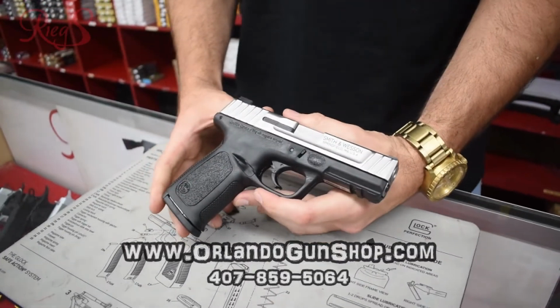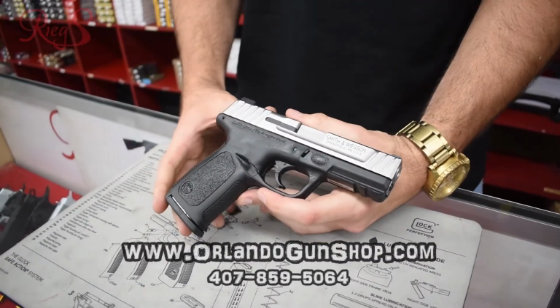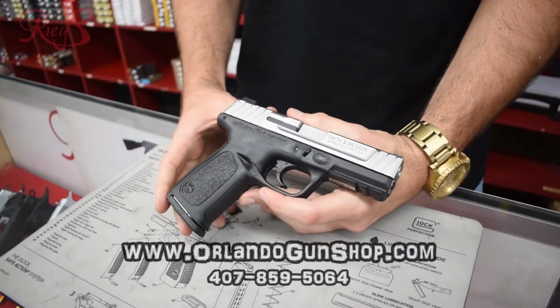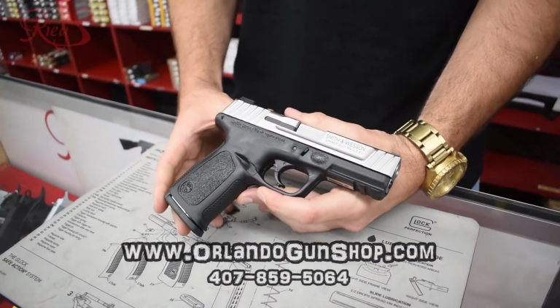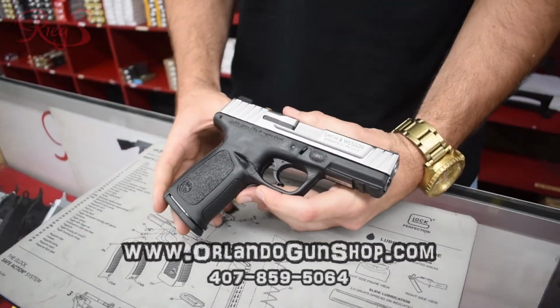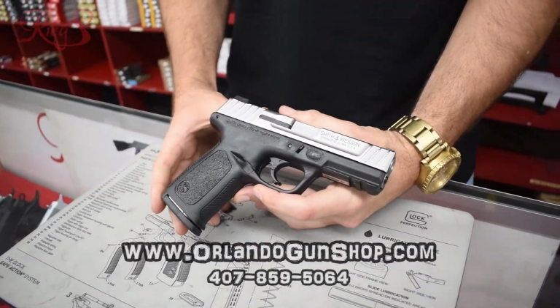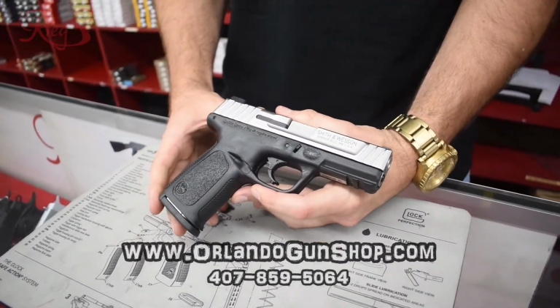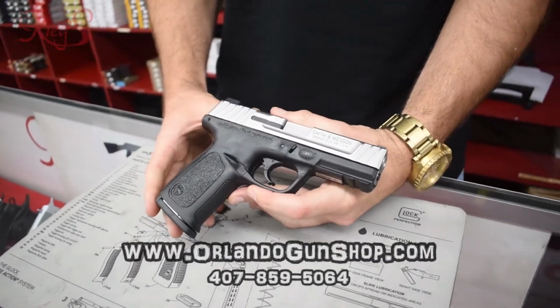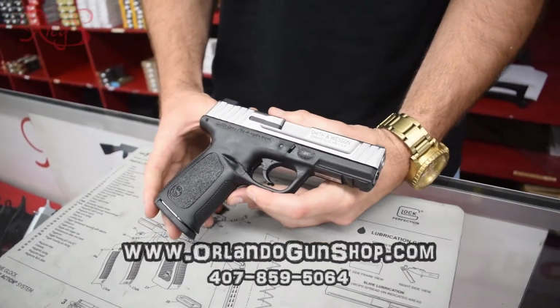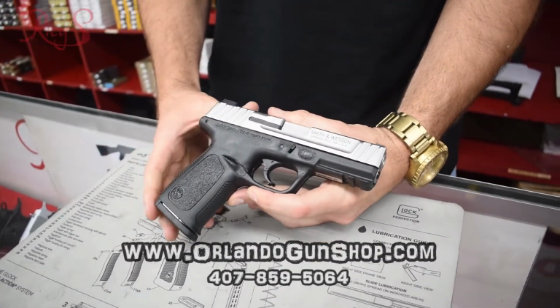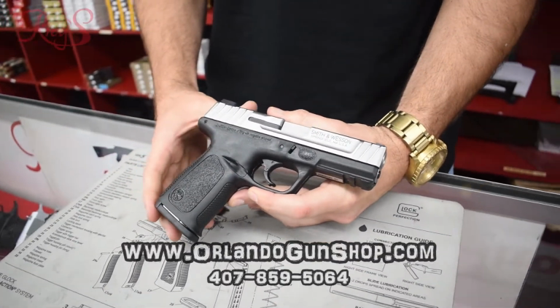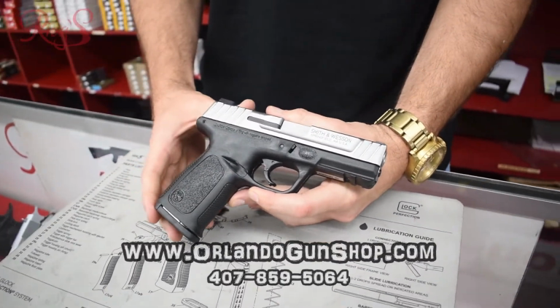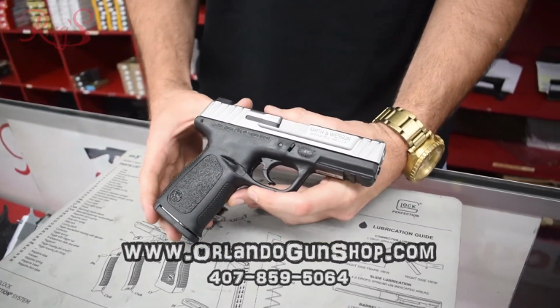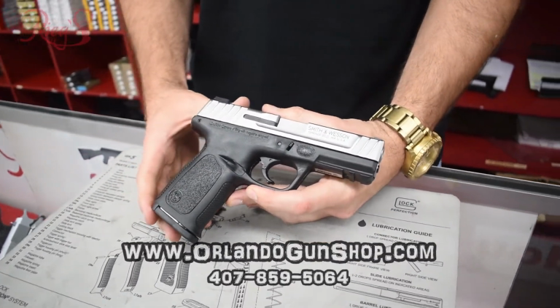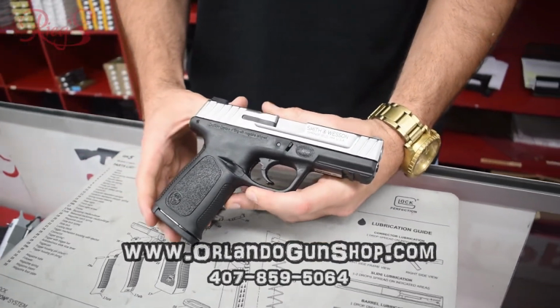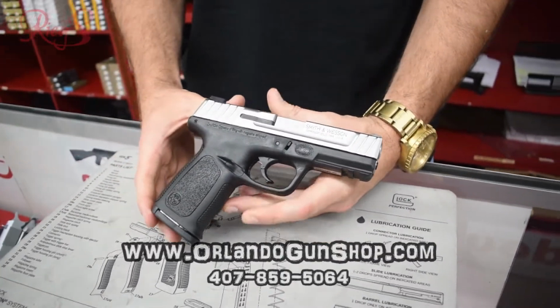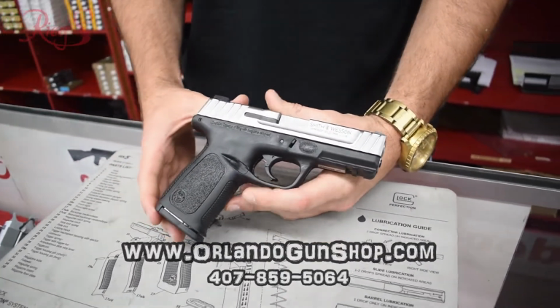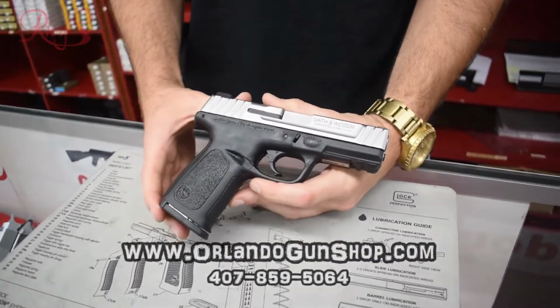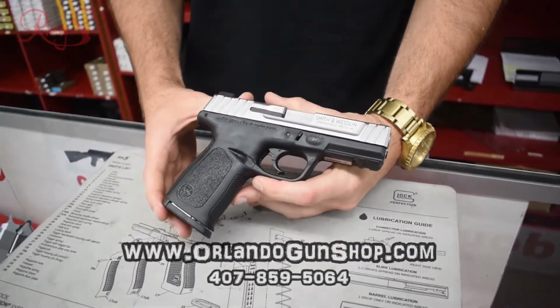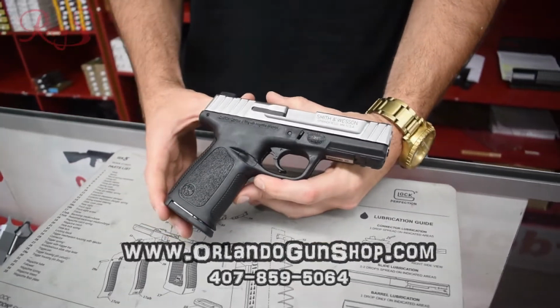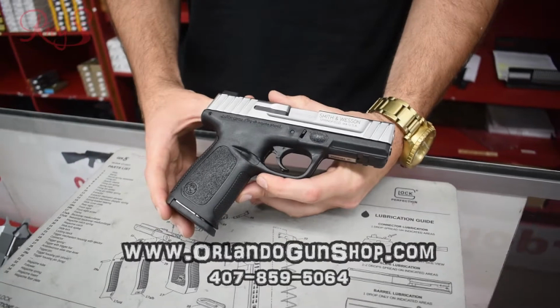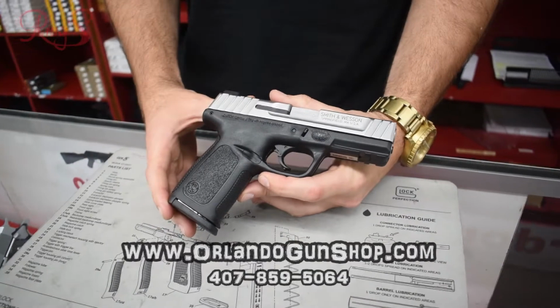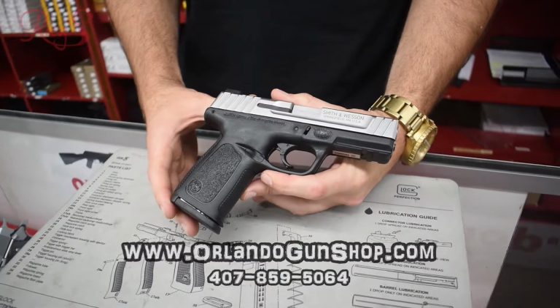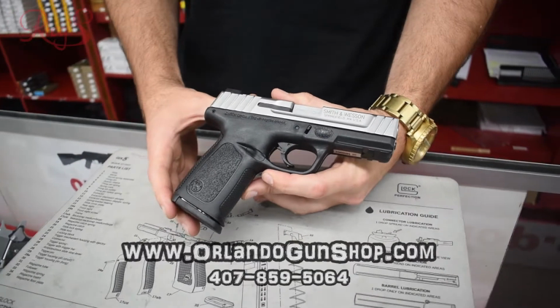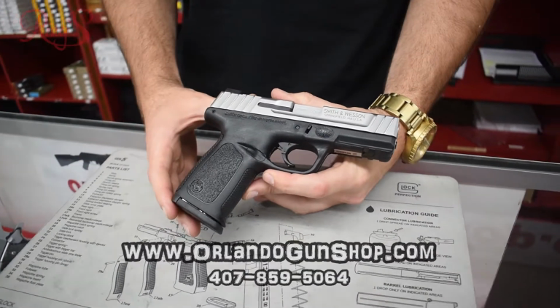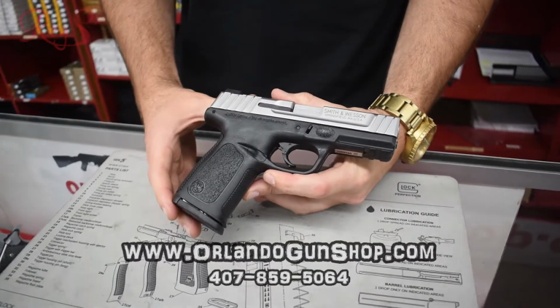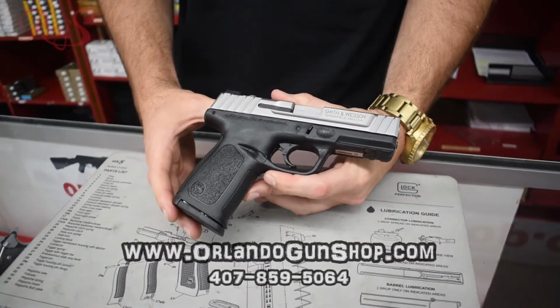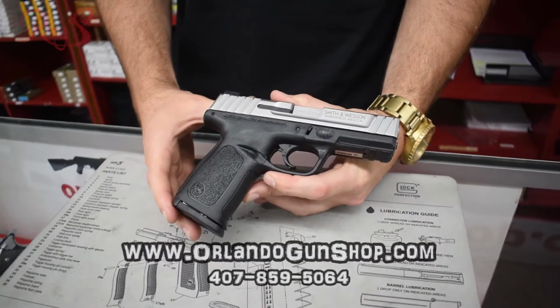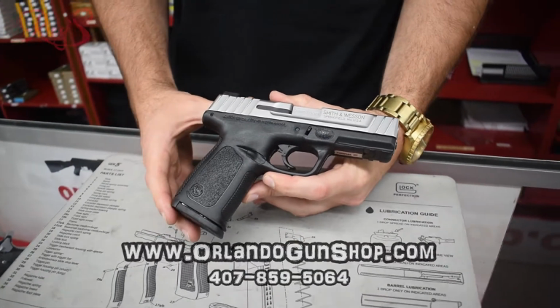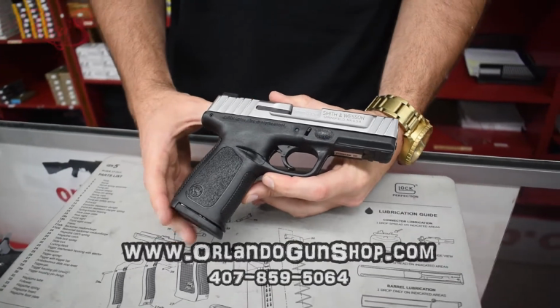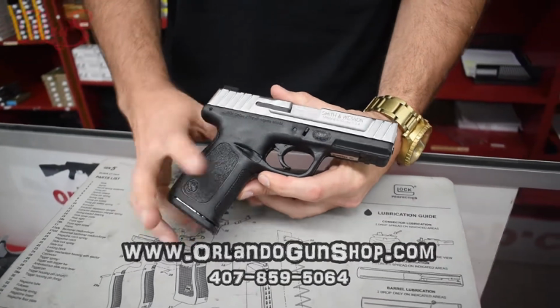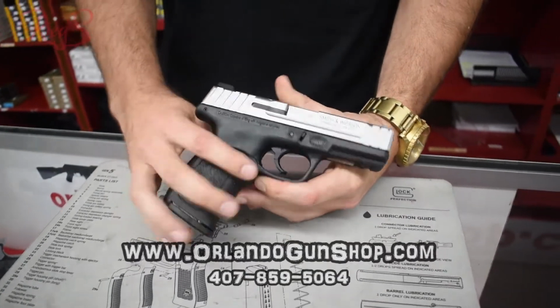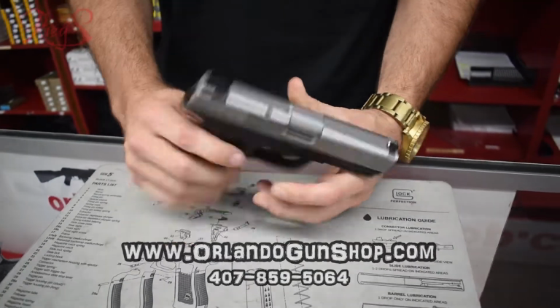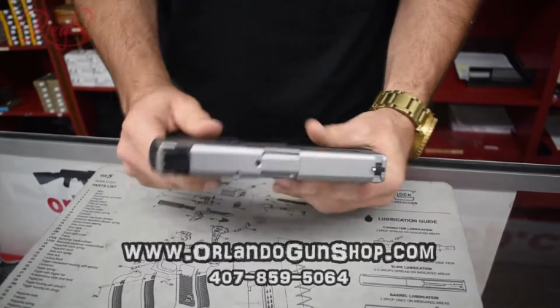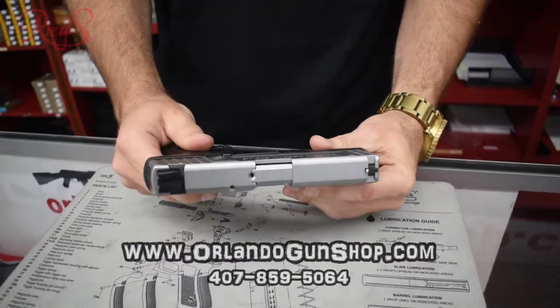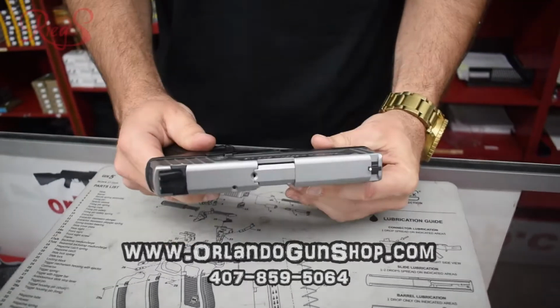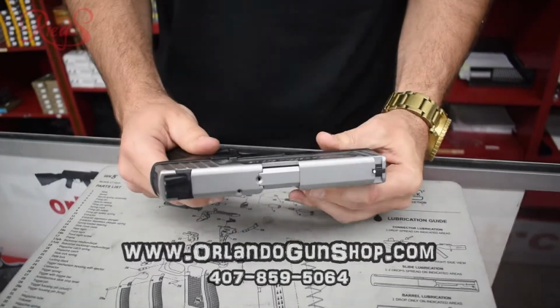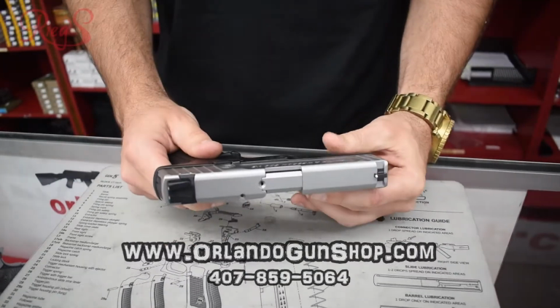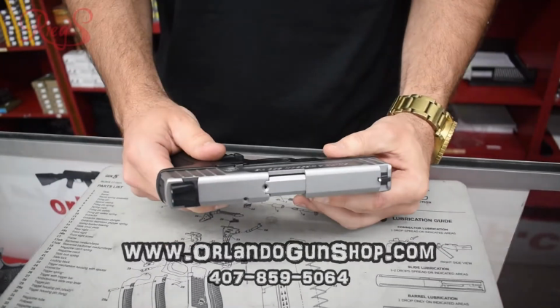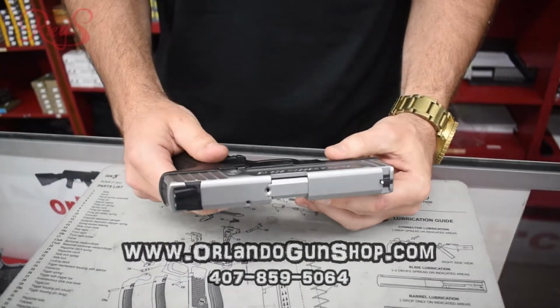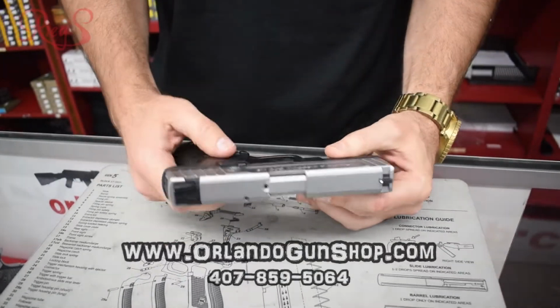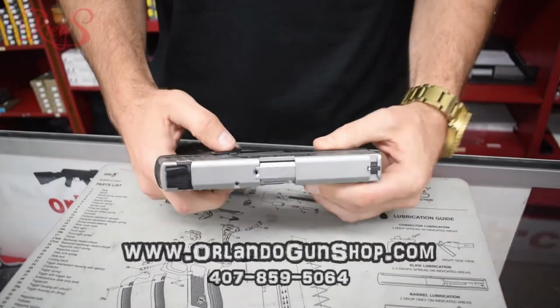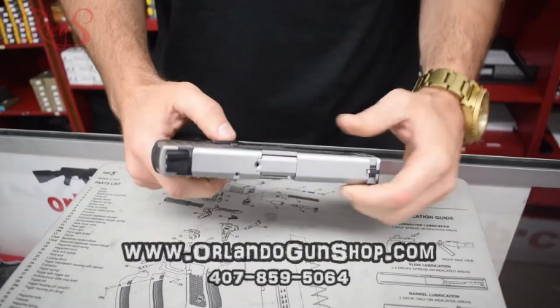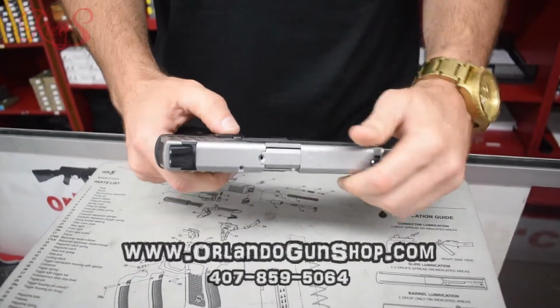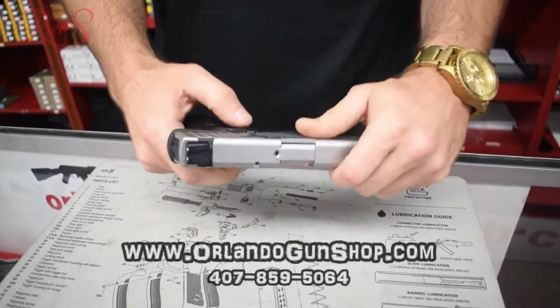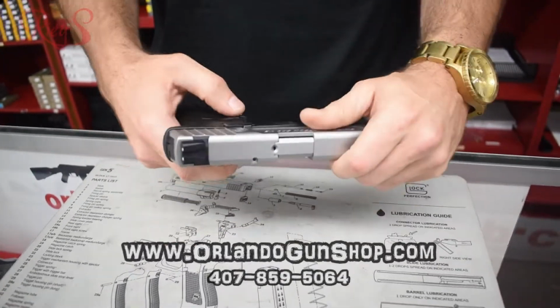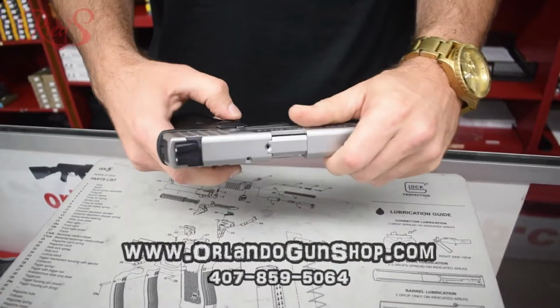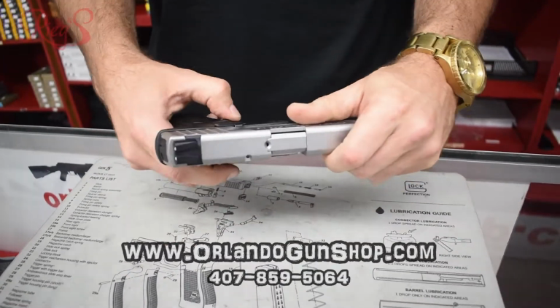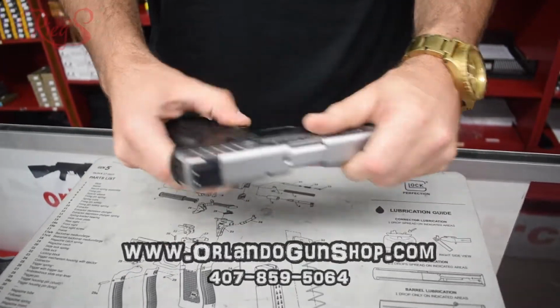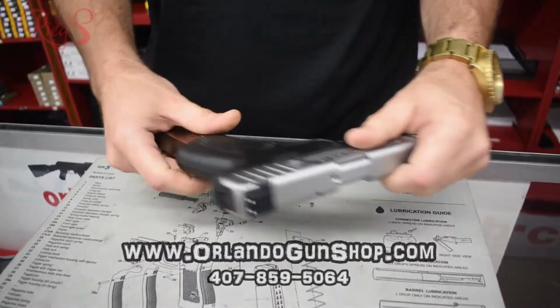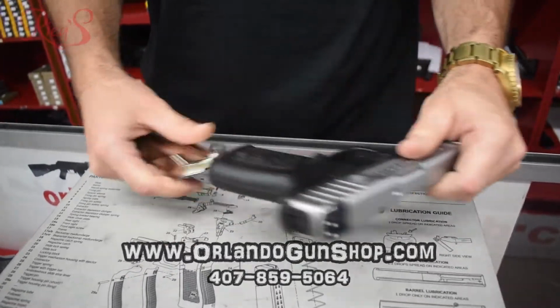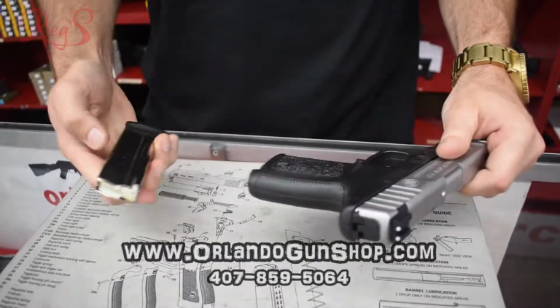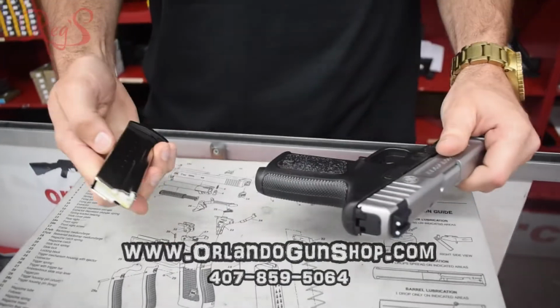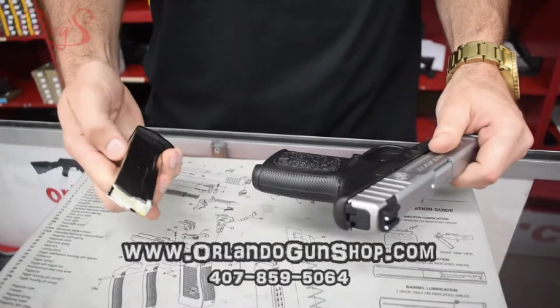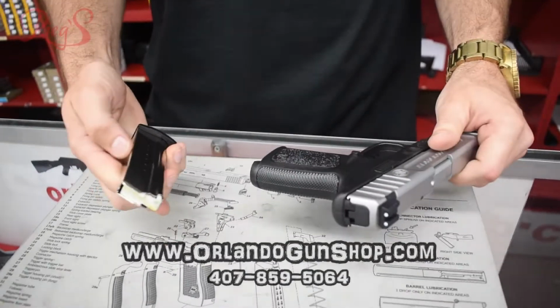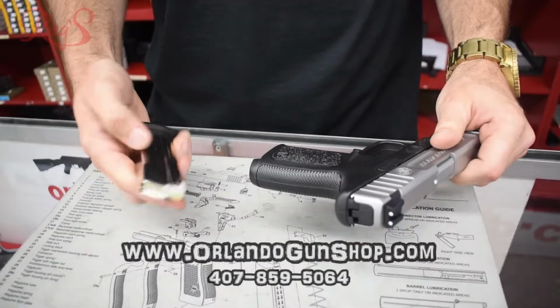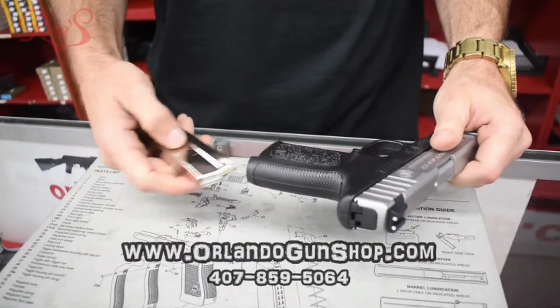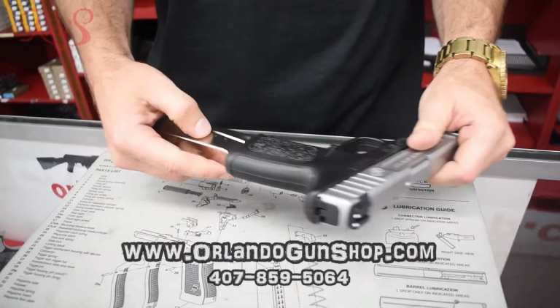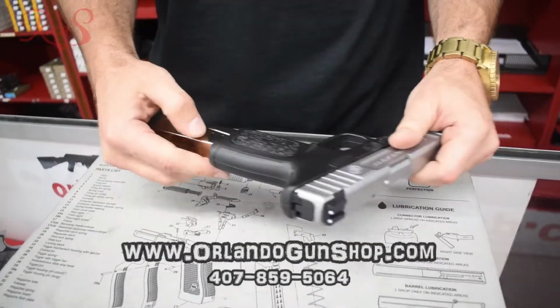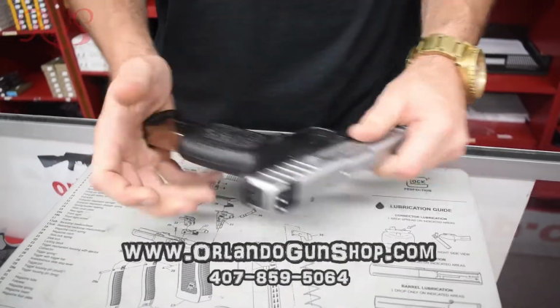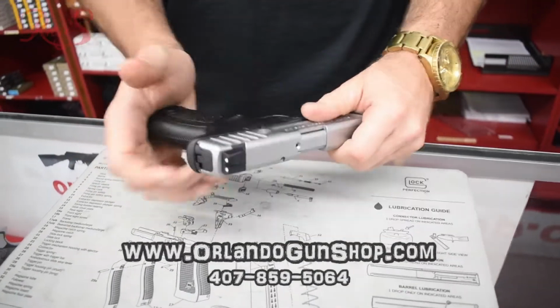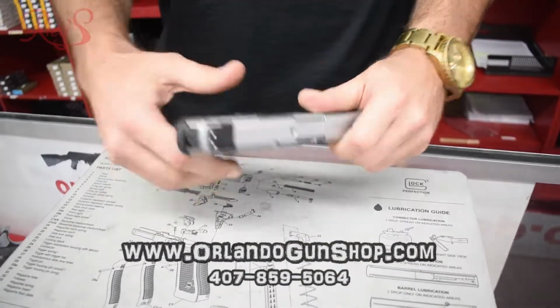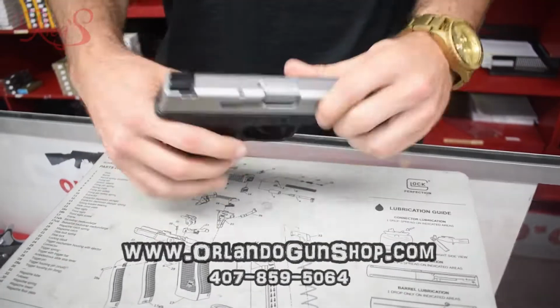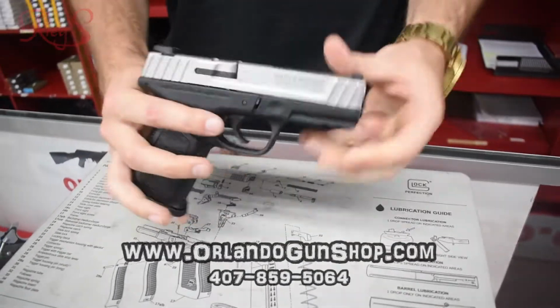Great budget-friendly firearm to get behind today. Two-tone, fantastic, 15-round magazine here.